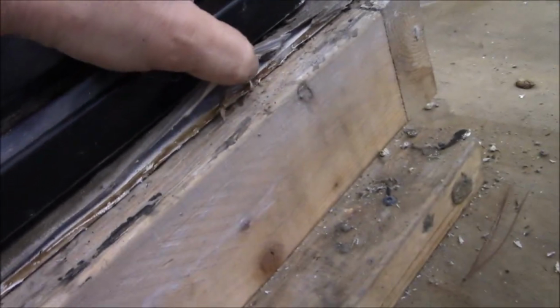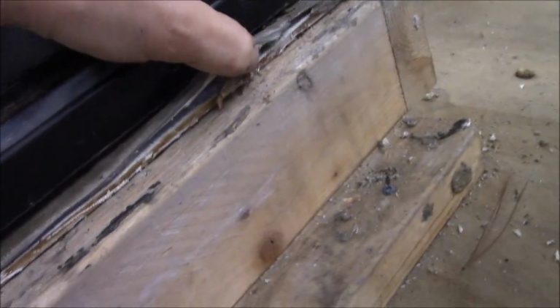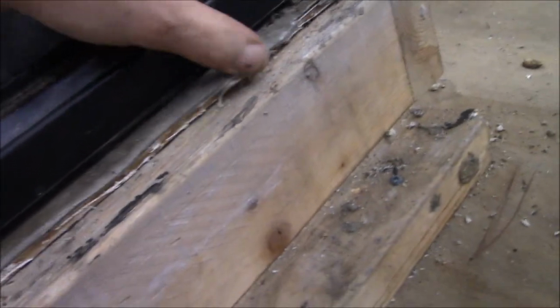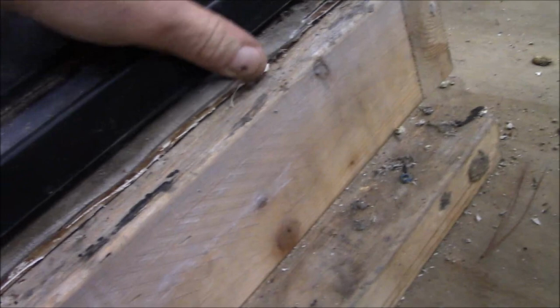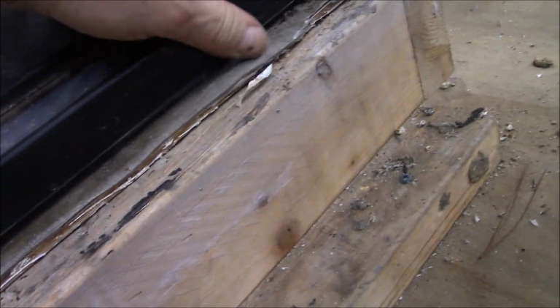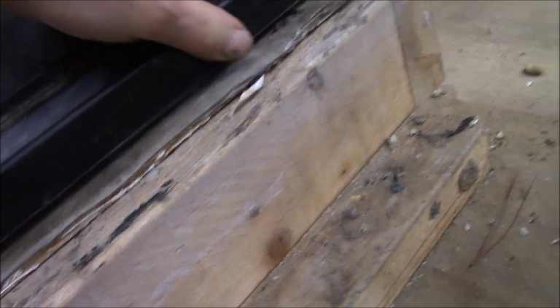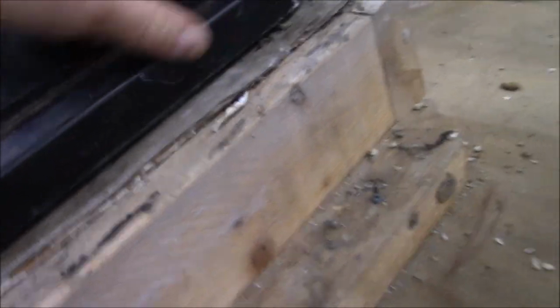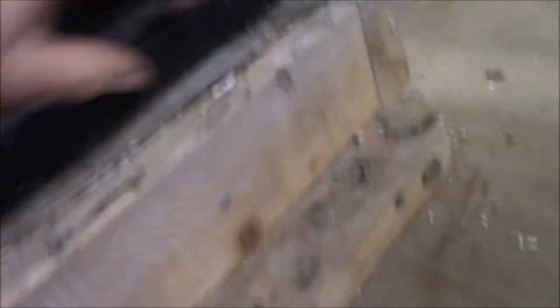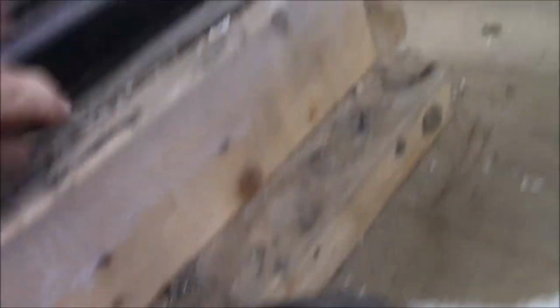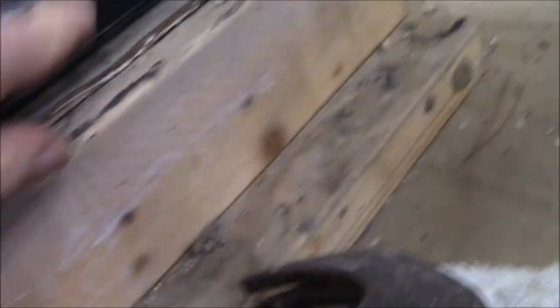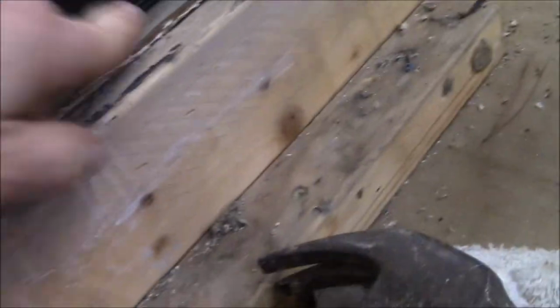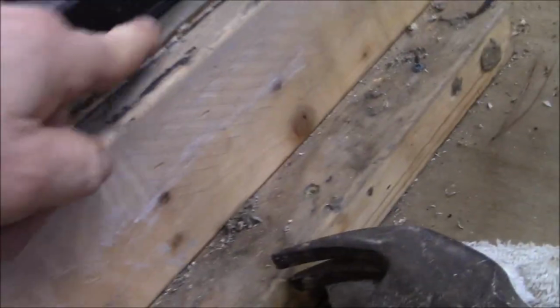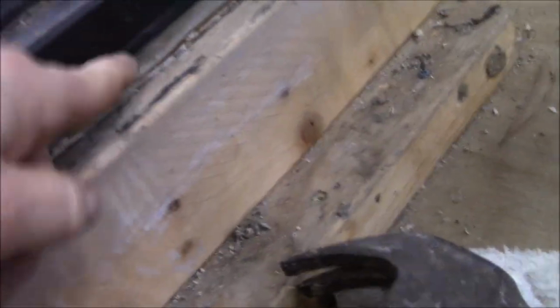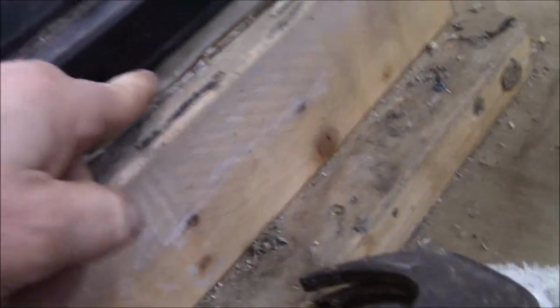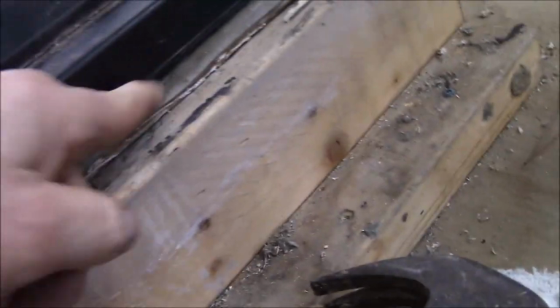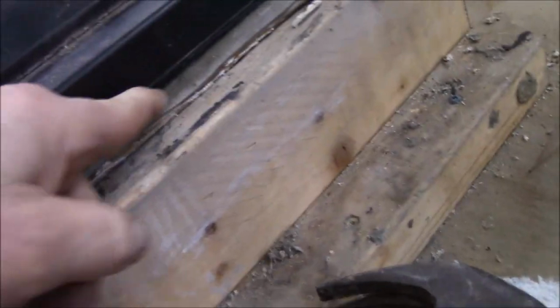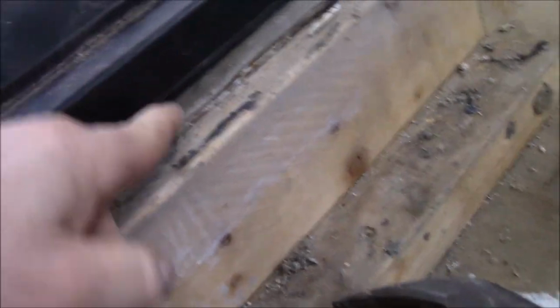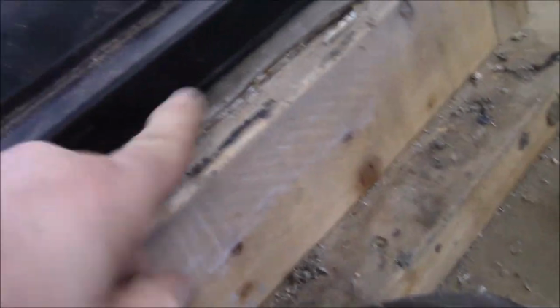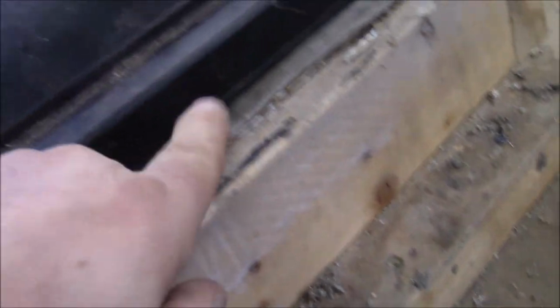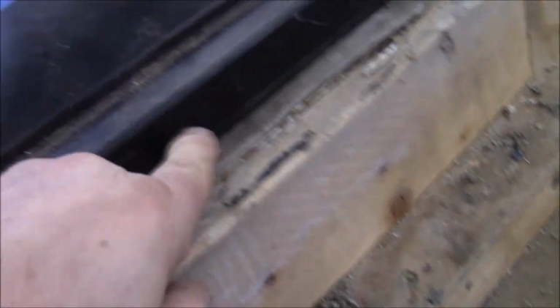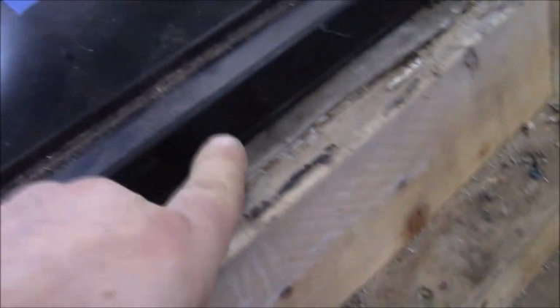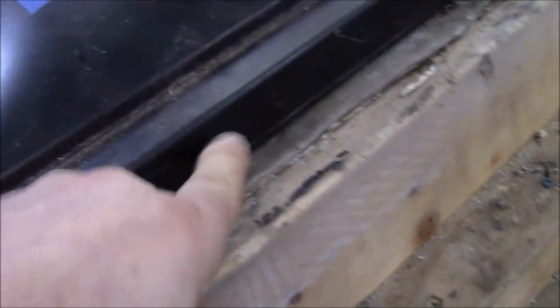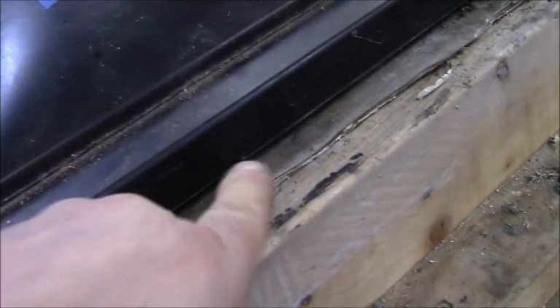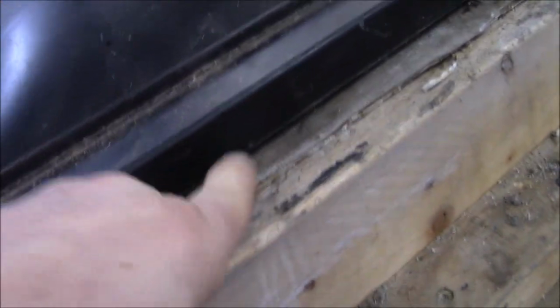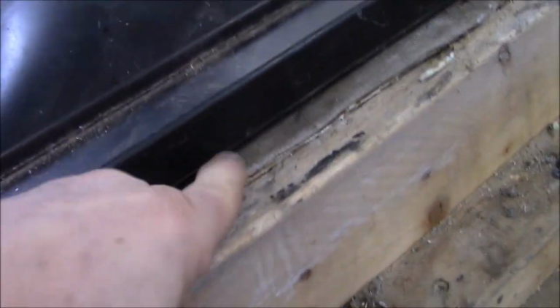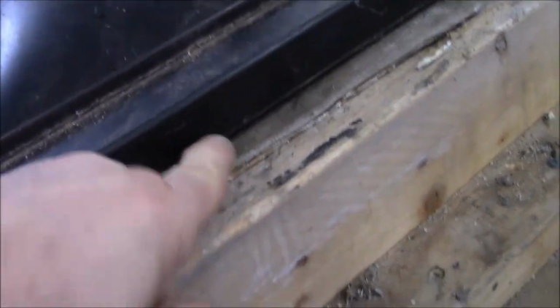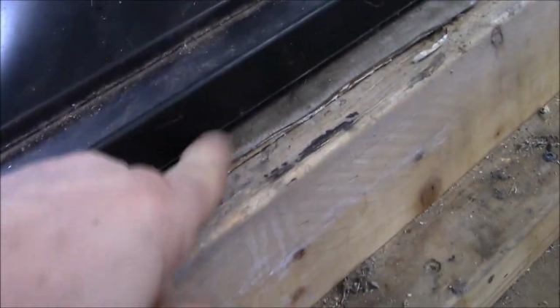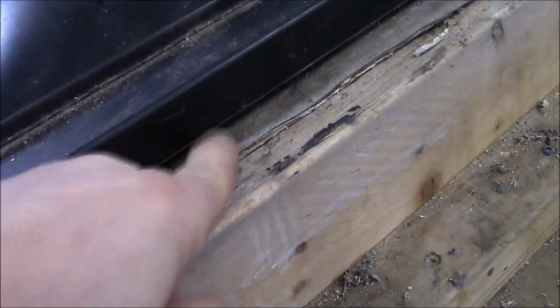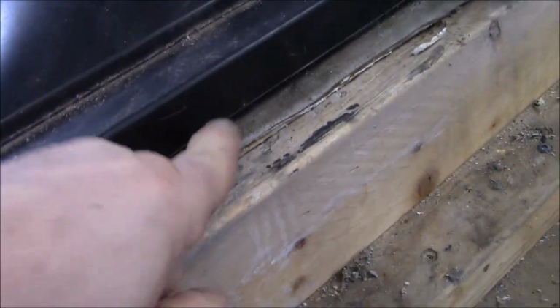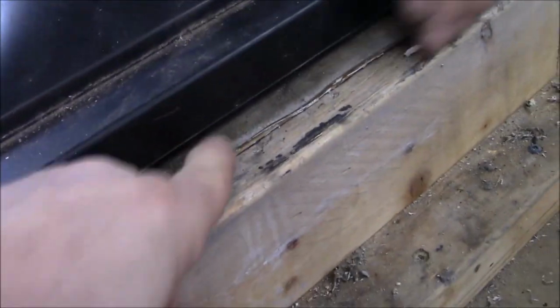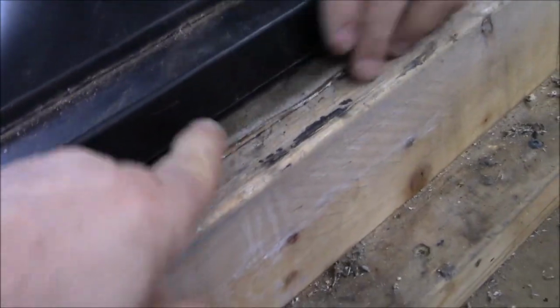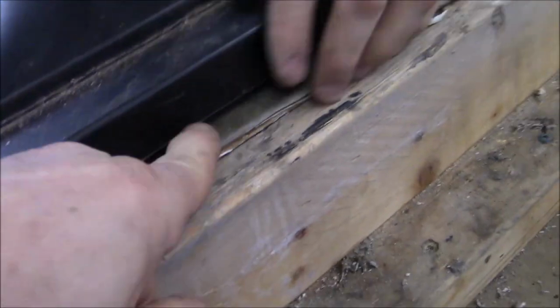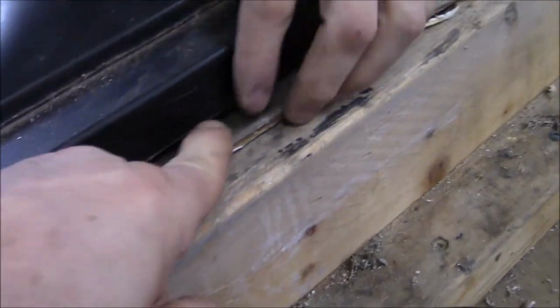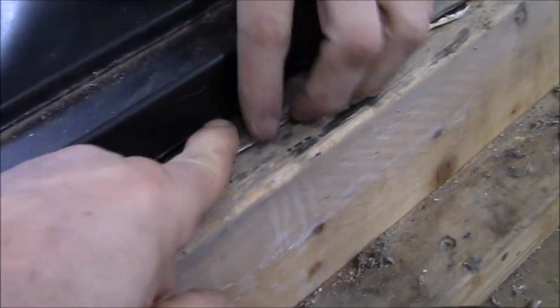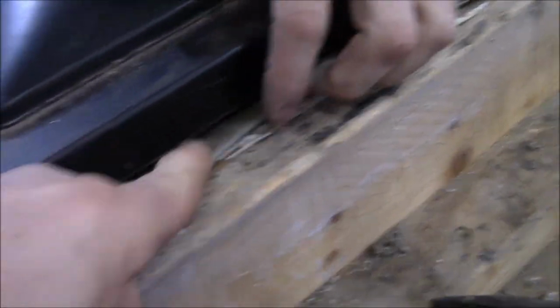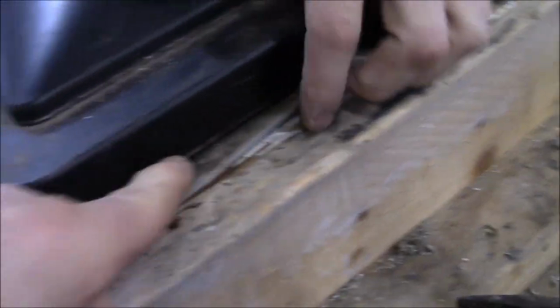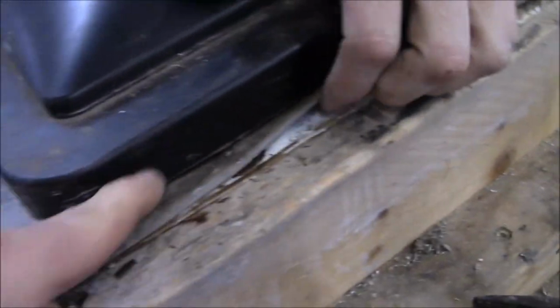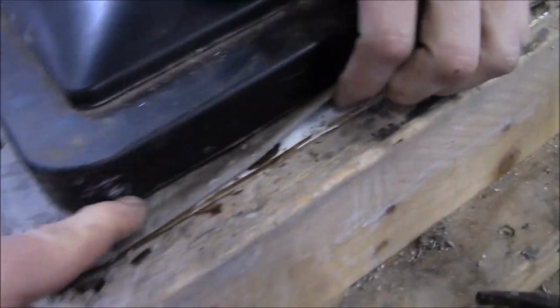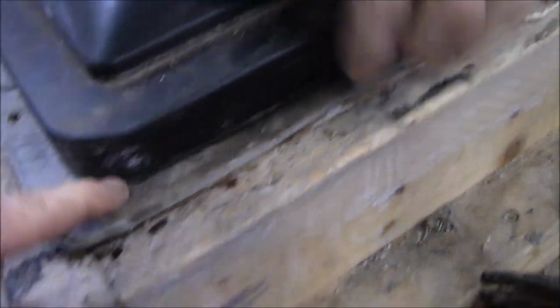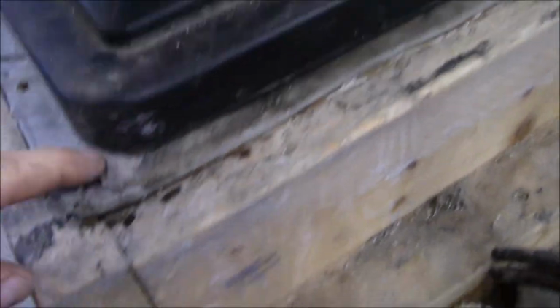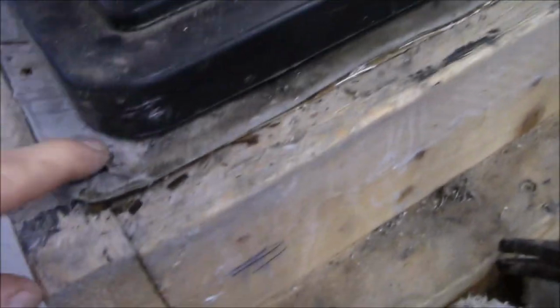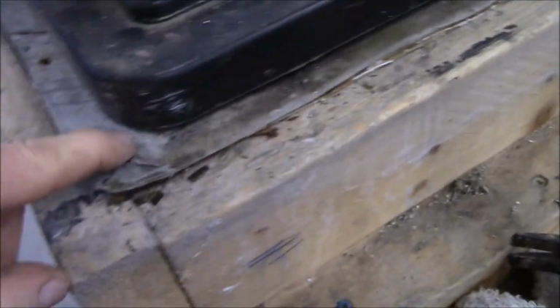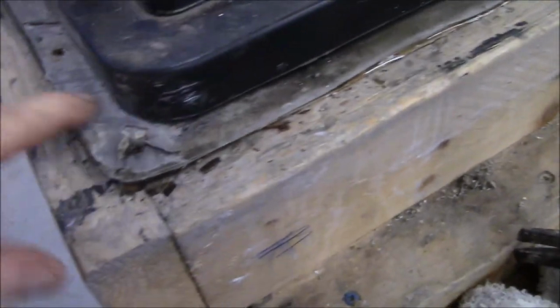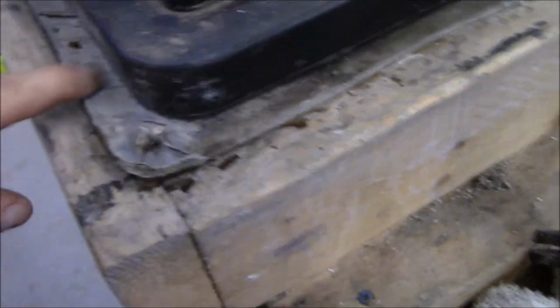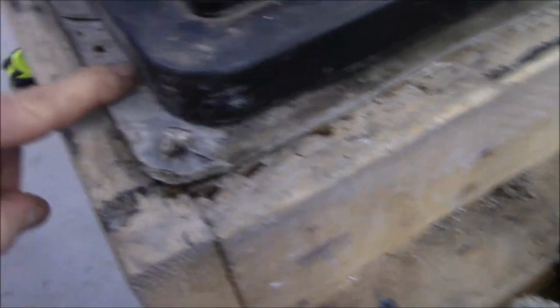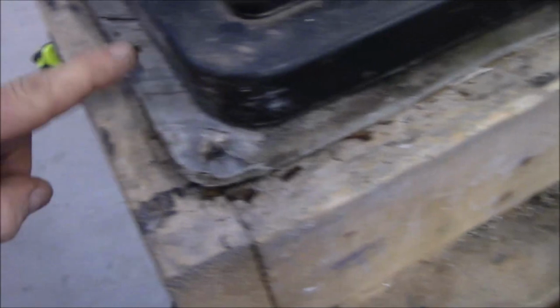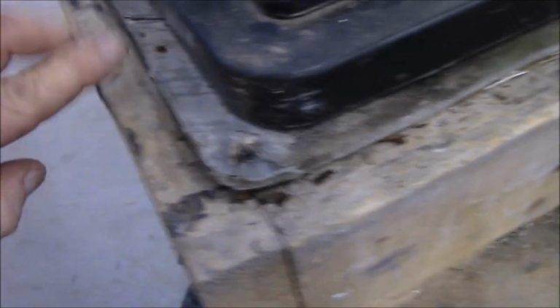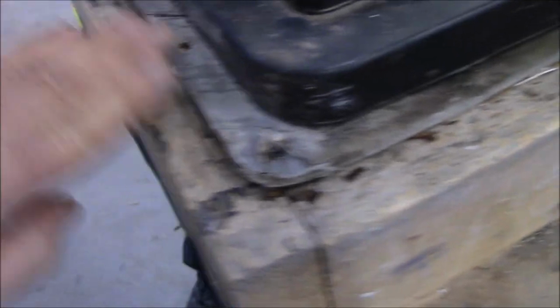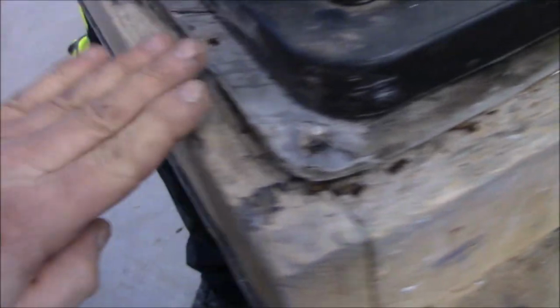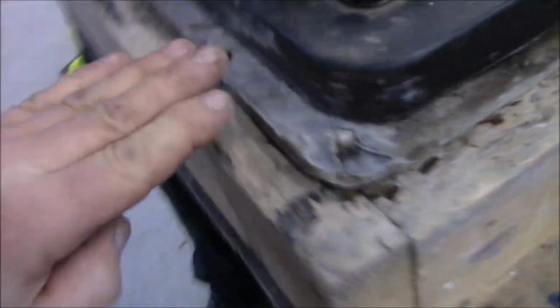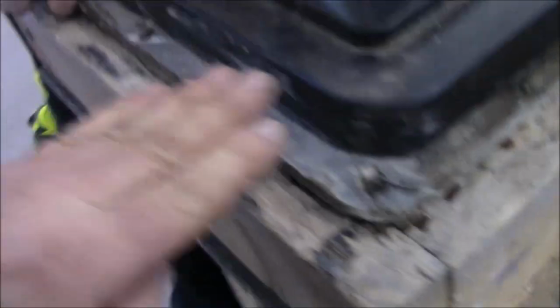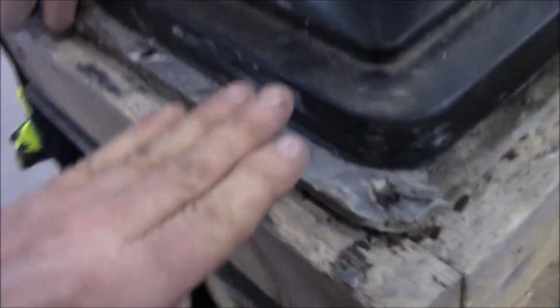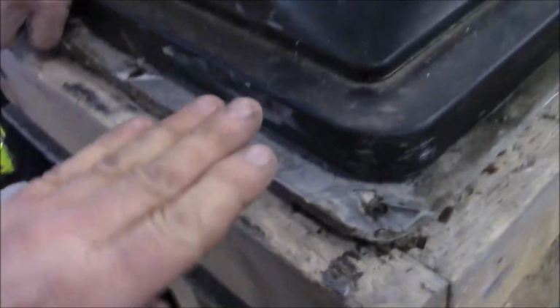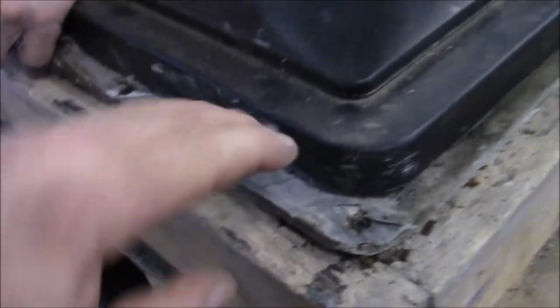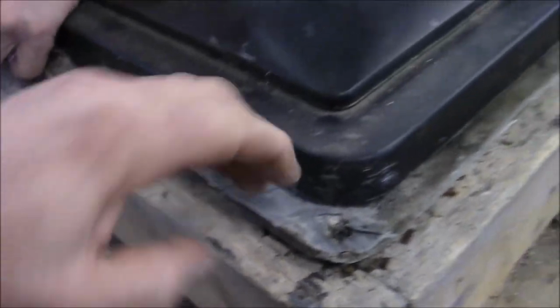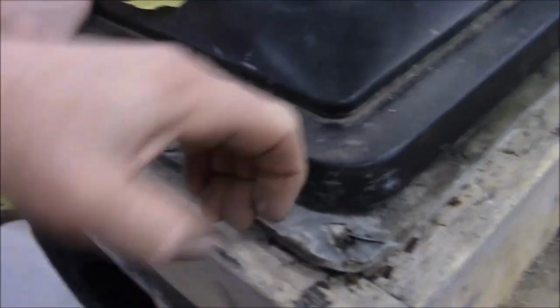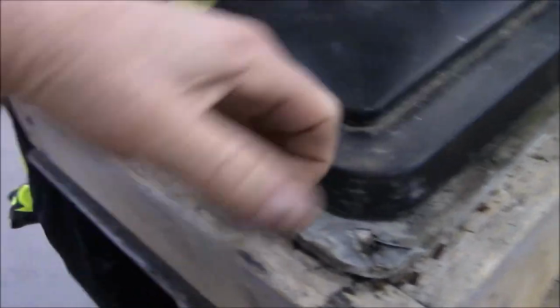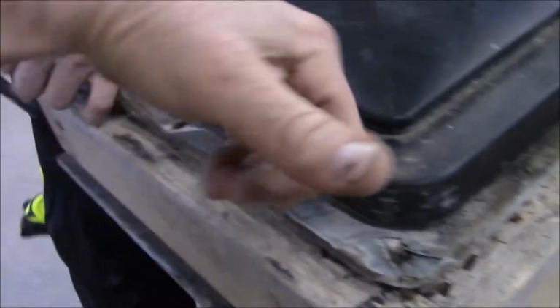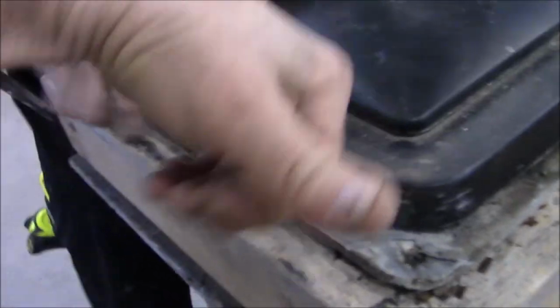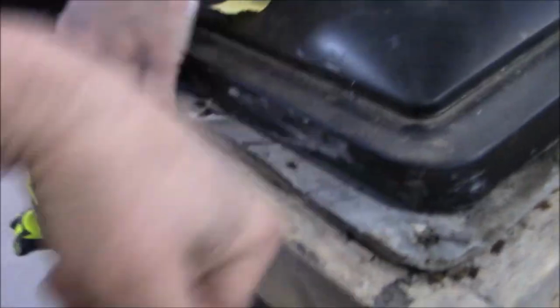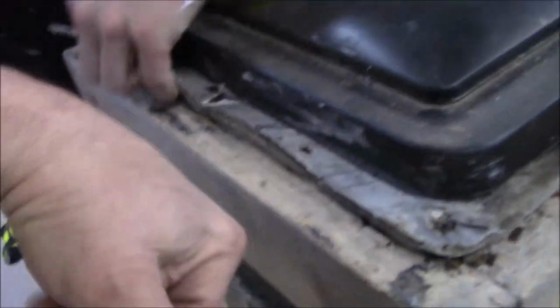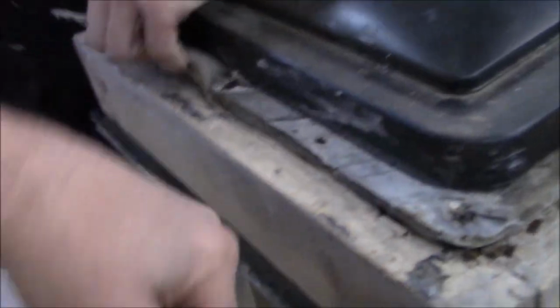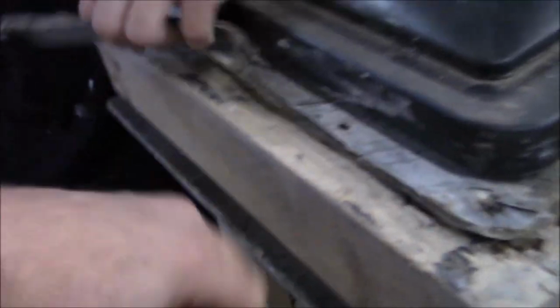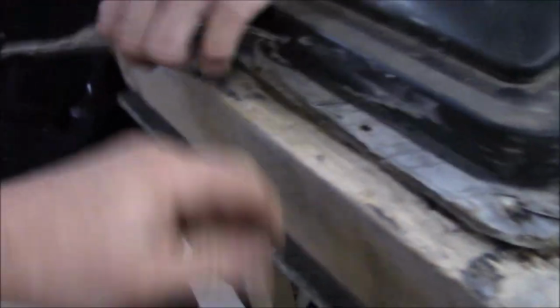Everything is just soaking right in there because up inside that area, once you open the vent the water is going to get in and get around that way.